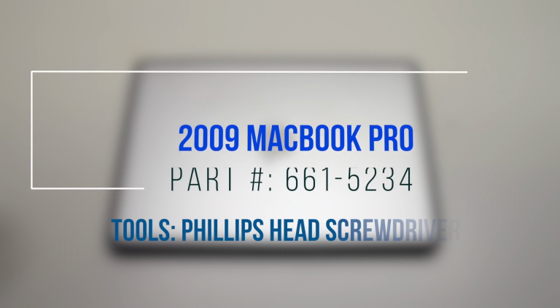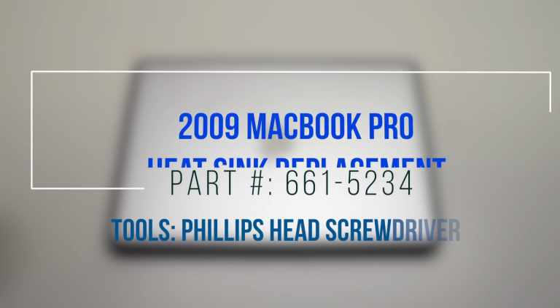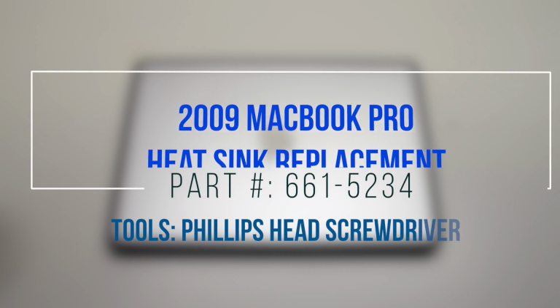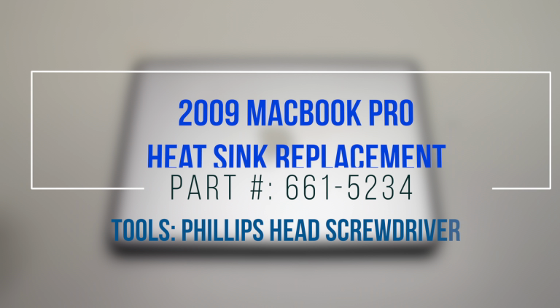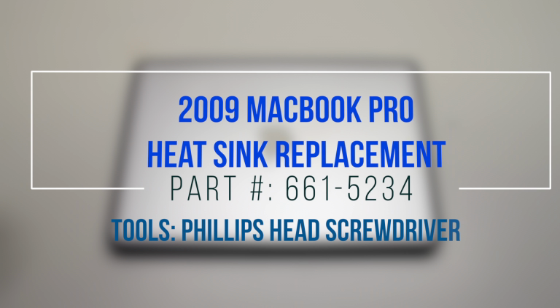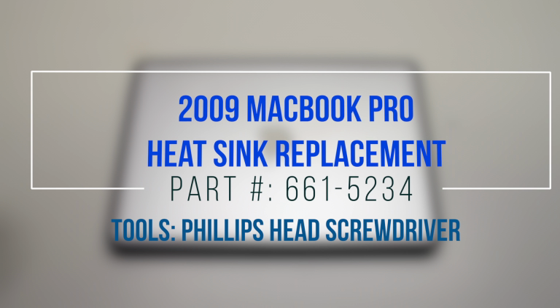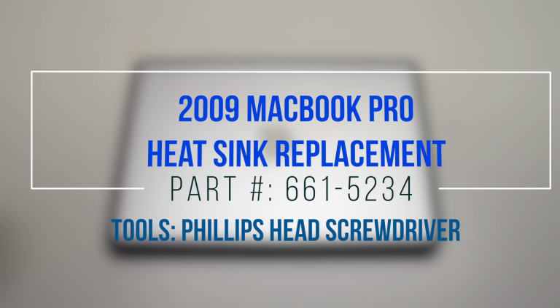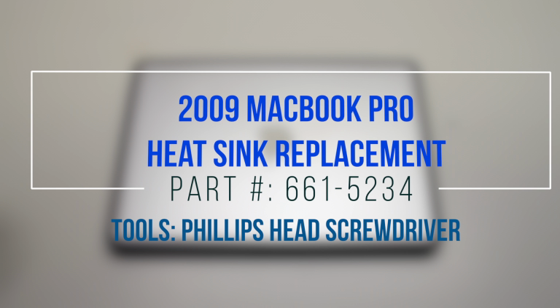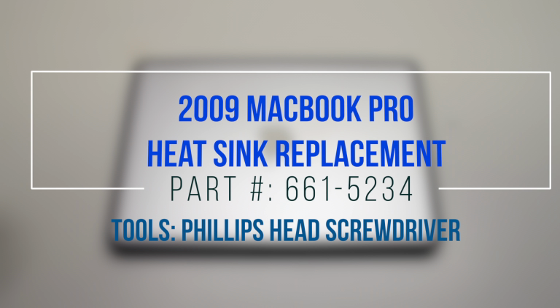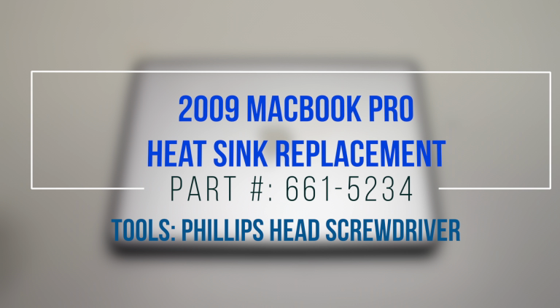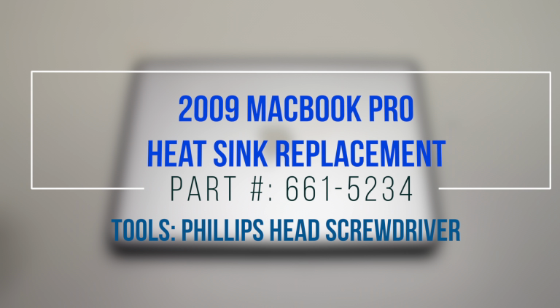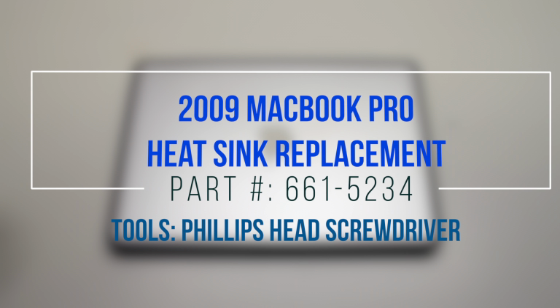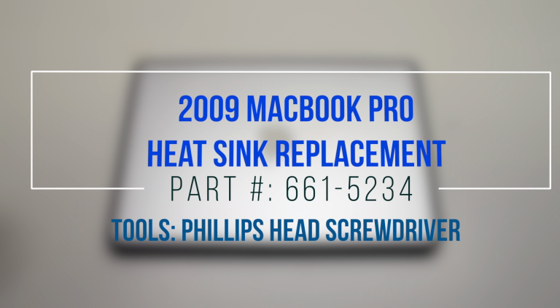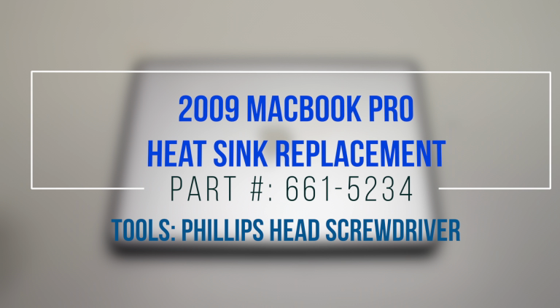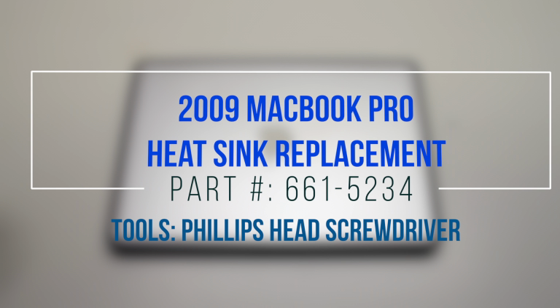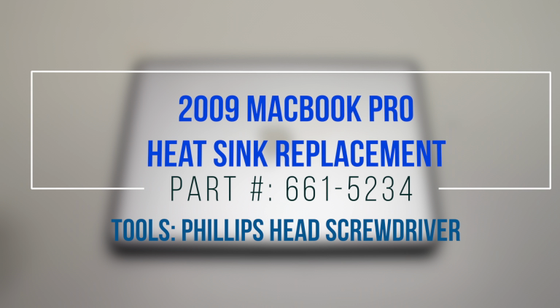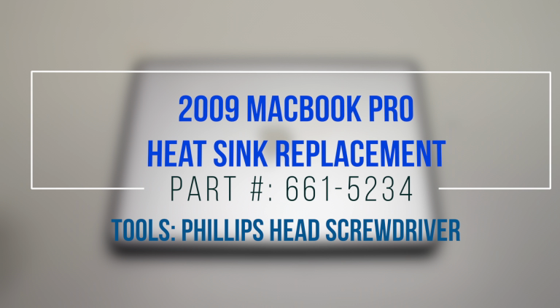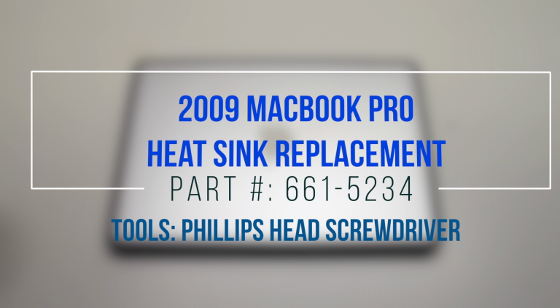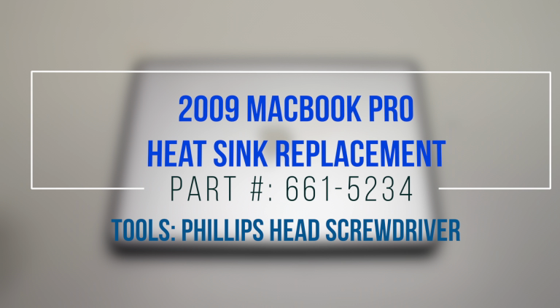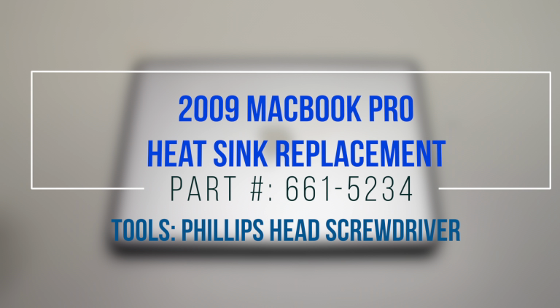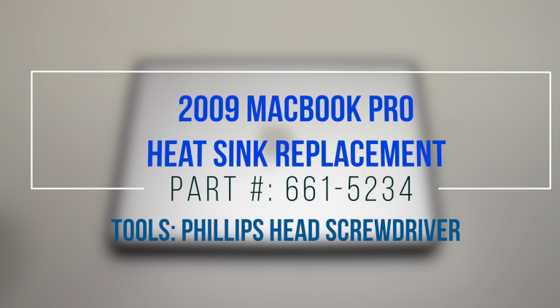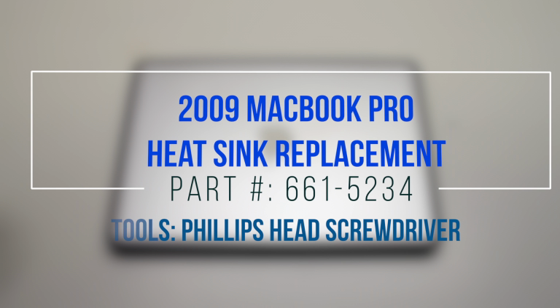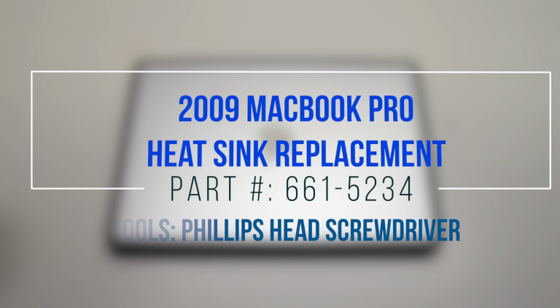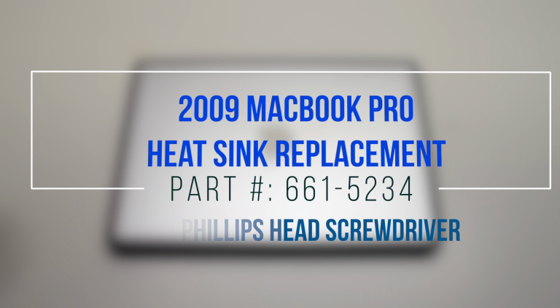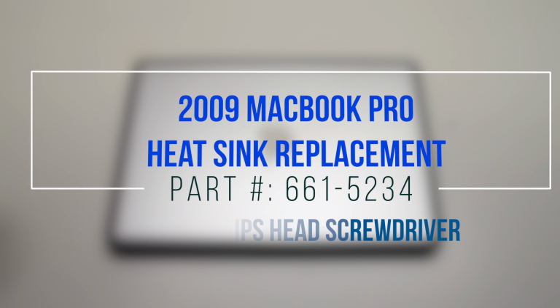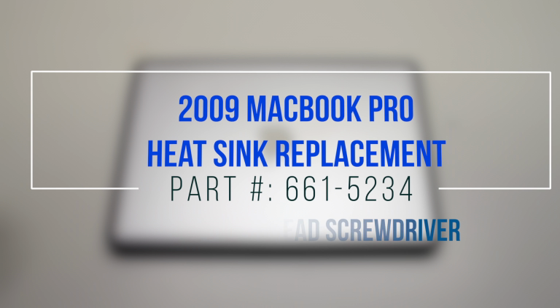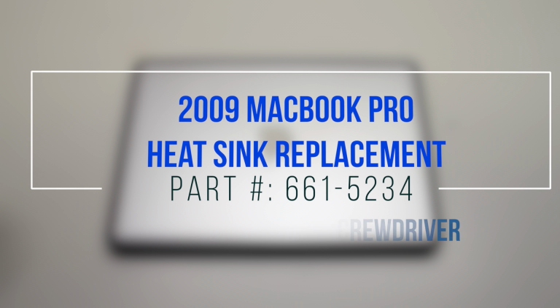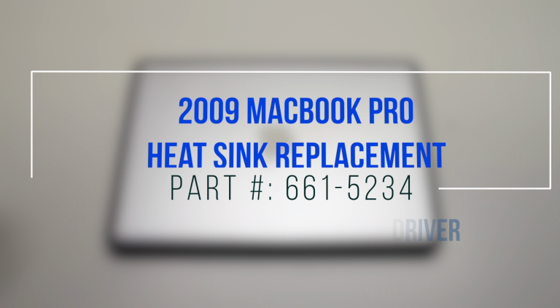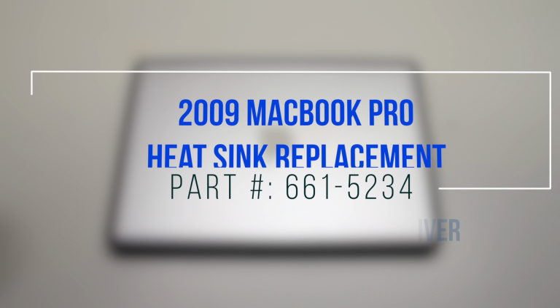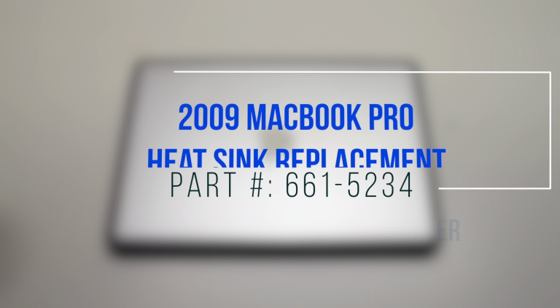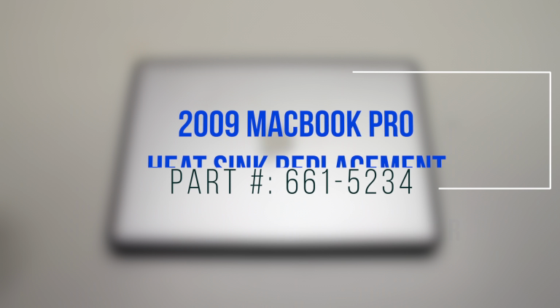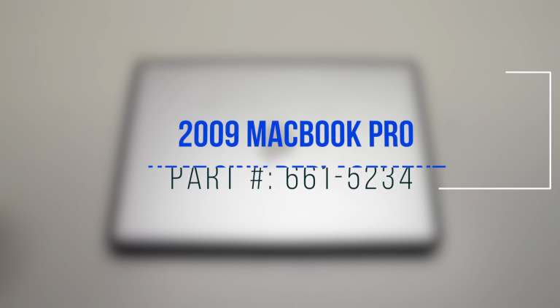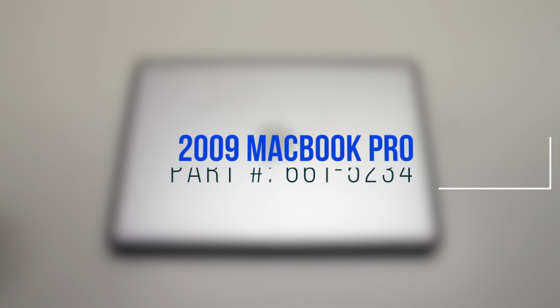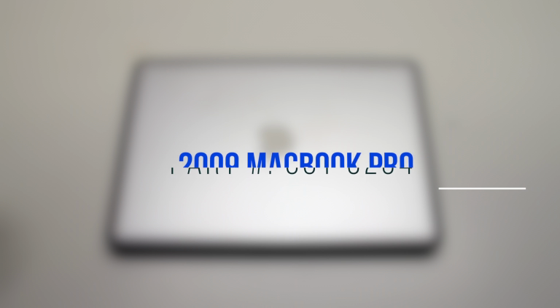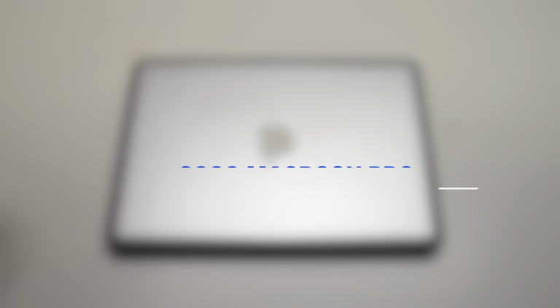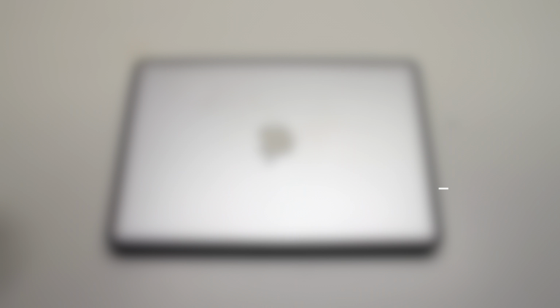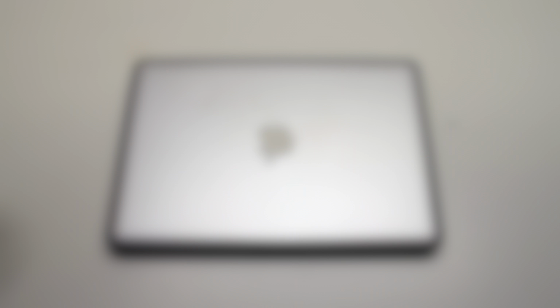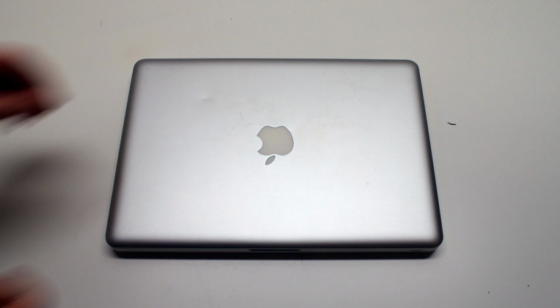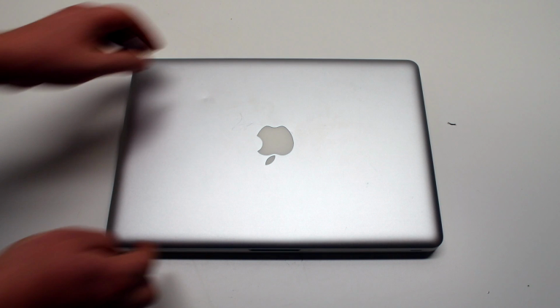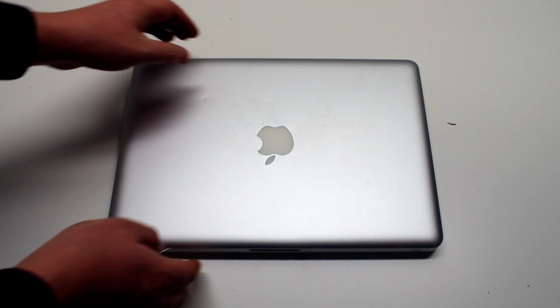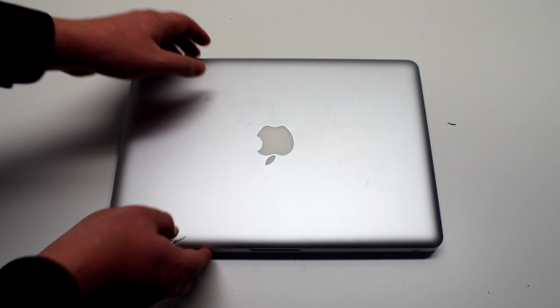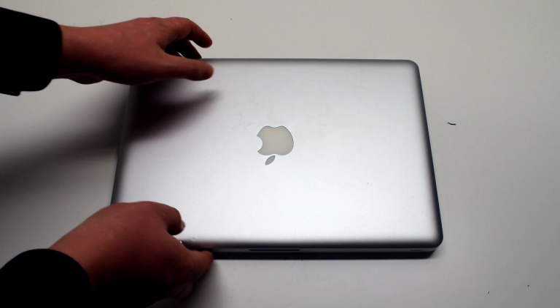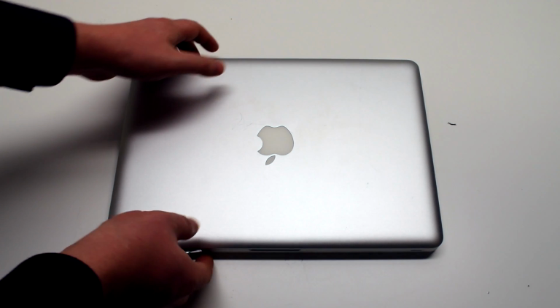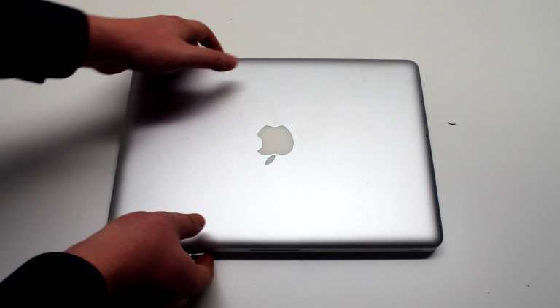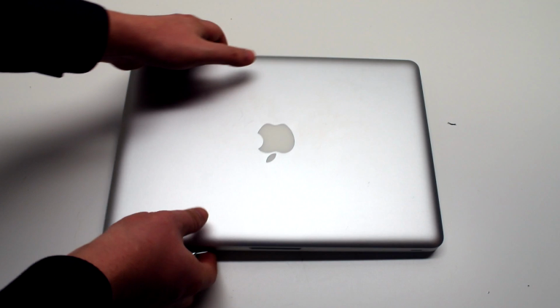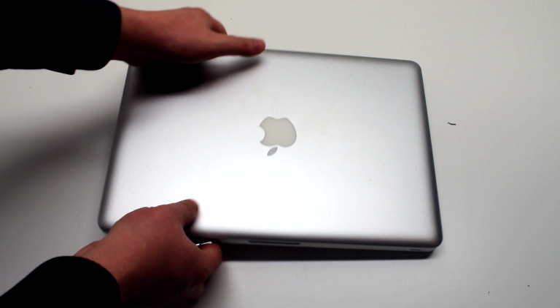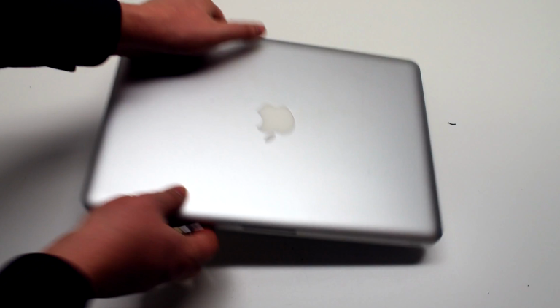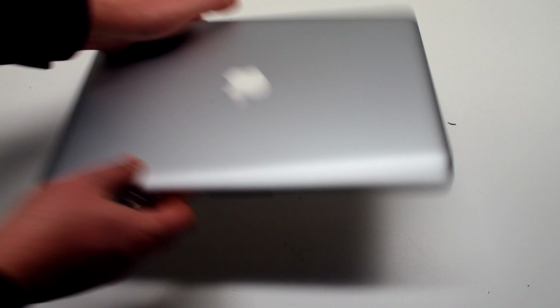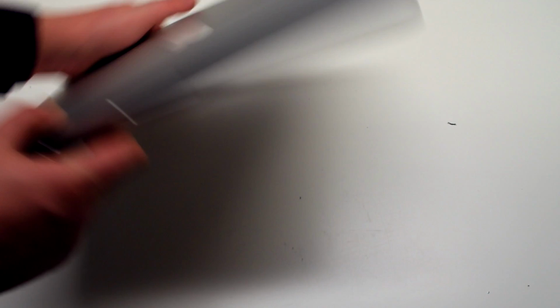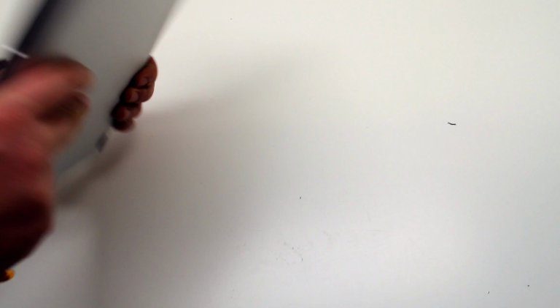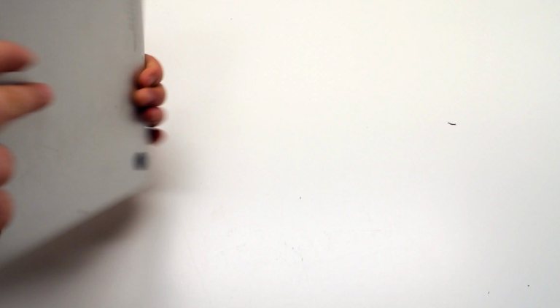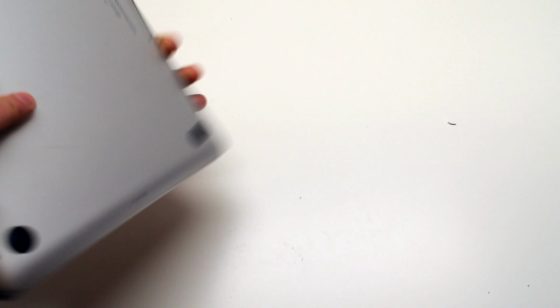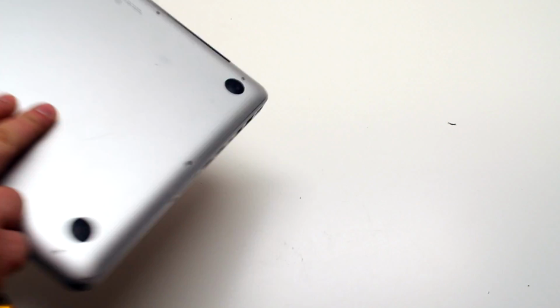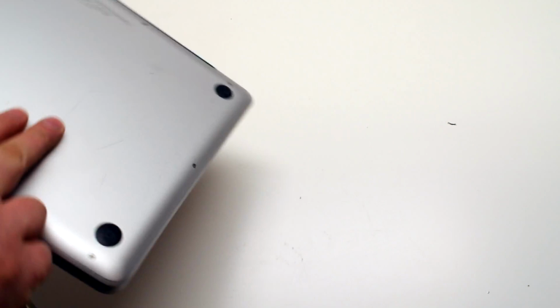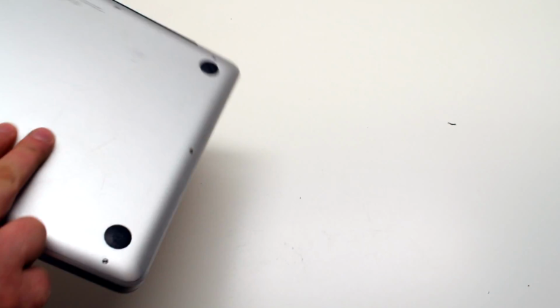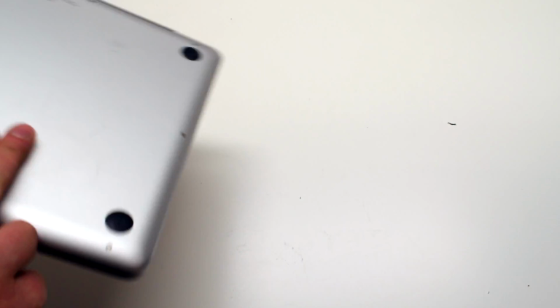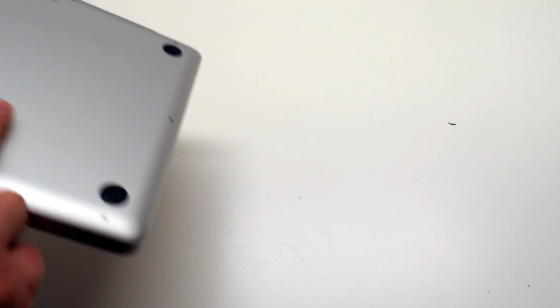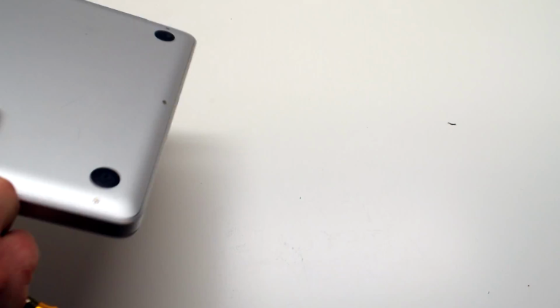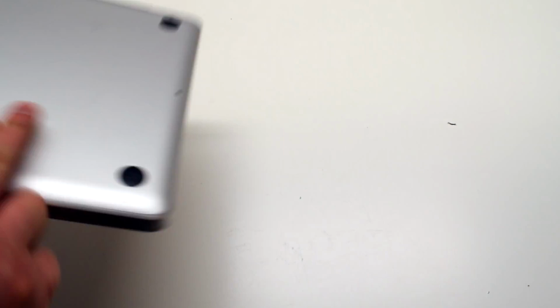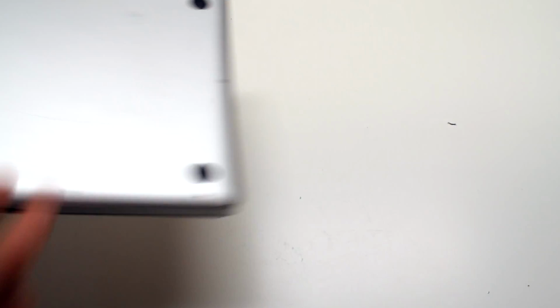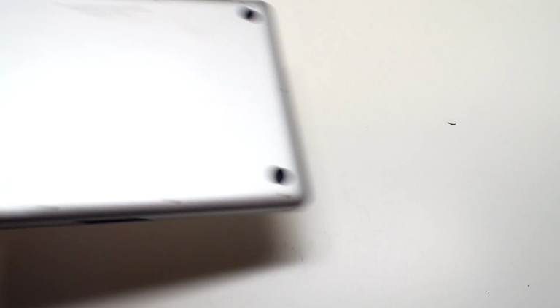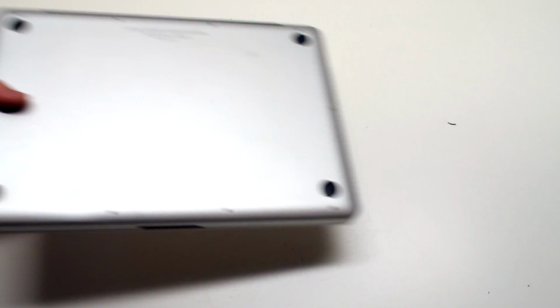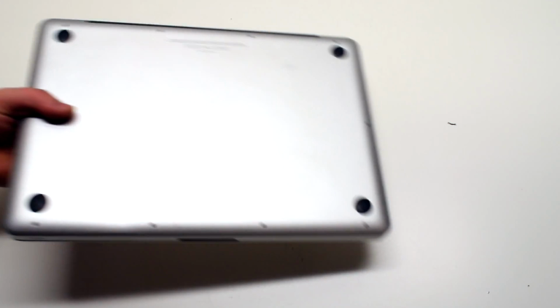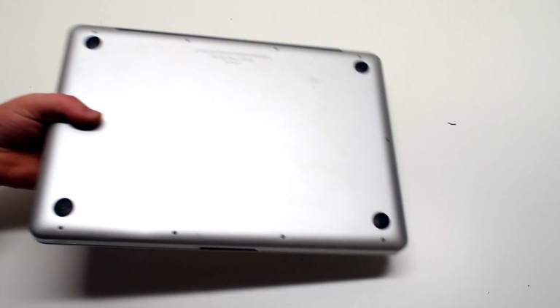2009 MacBook Pro heatsink replacement. Start off by shutting down and flipping over the MacBook.